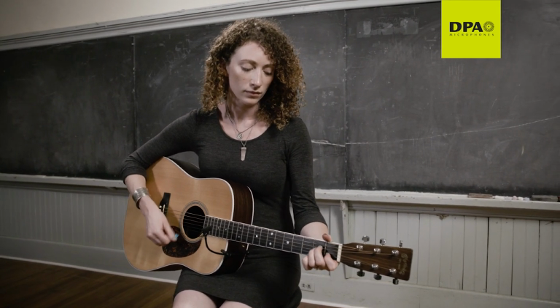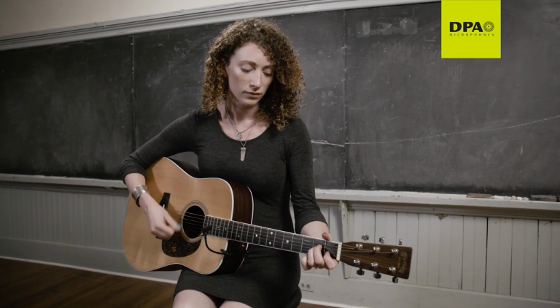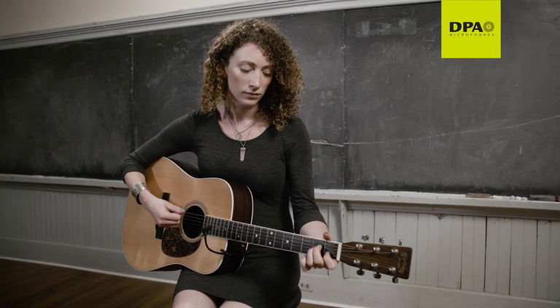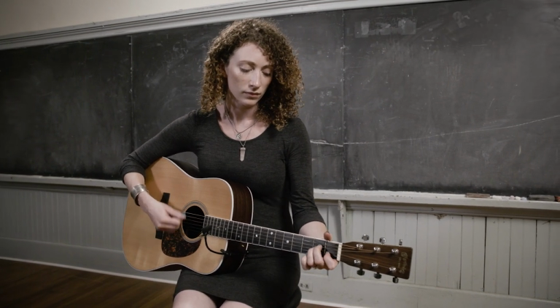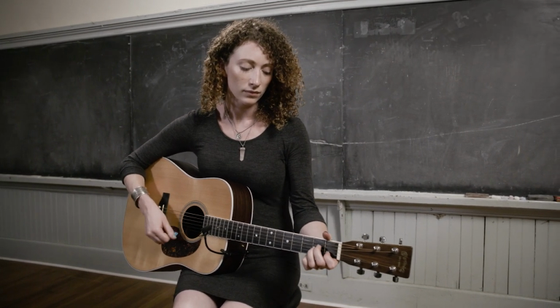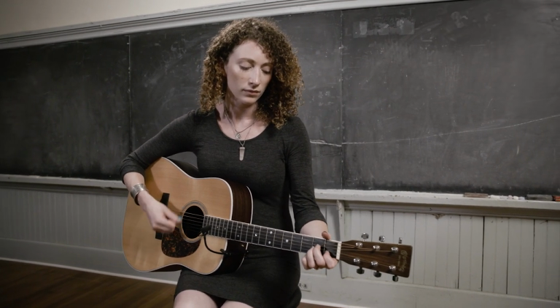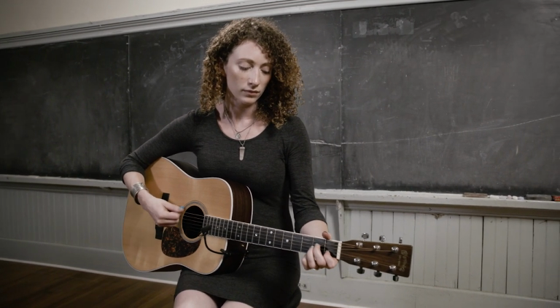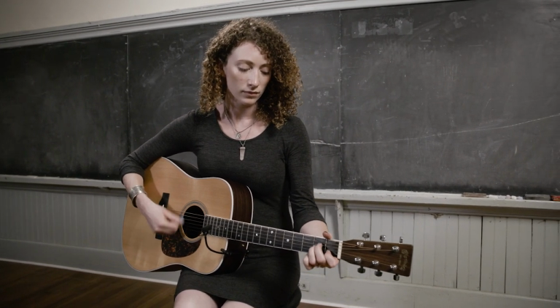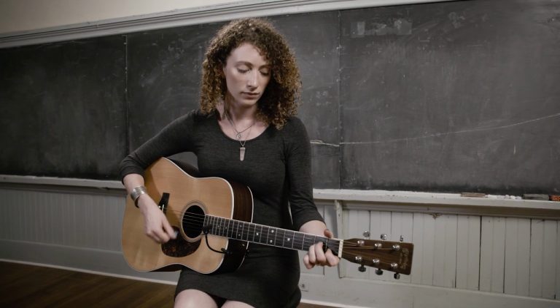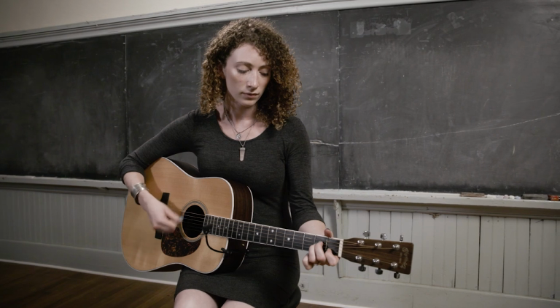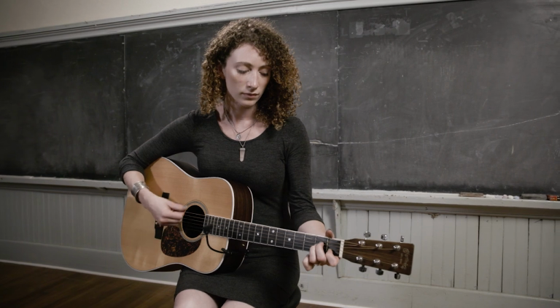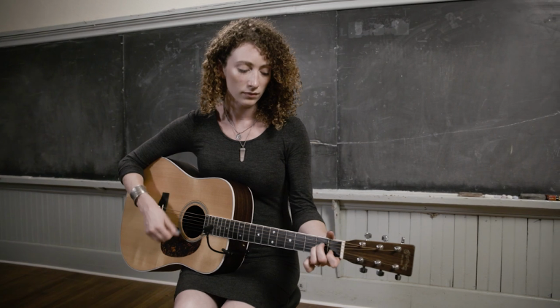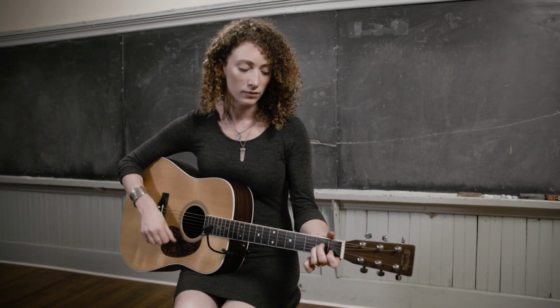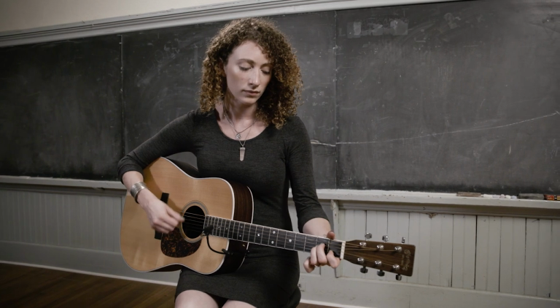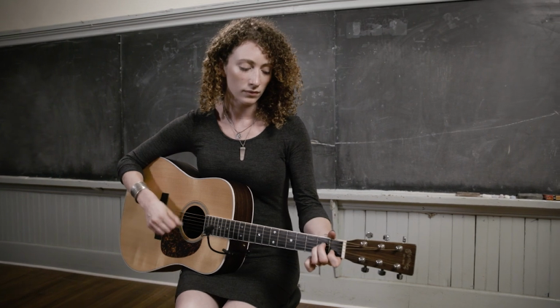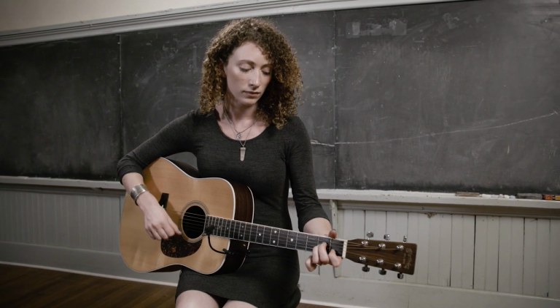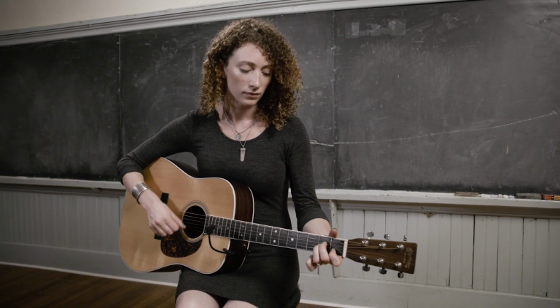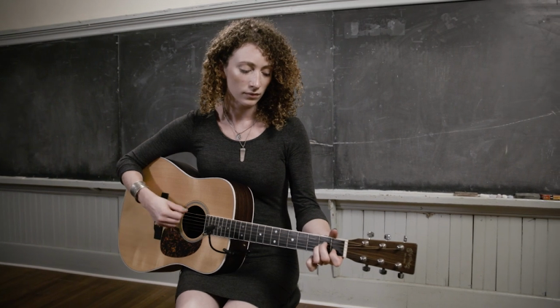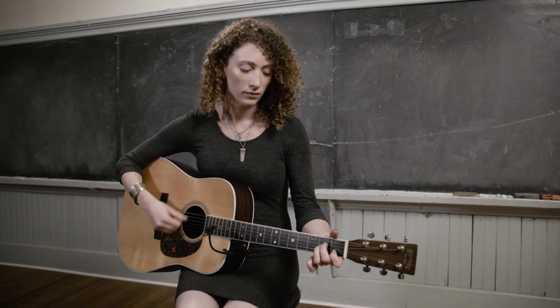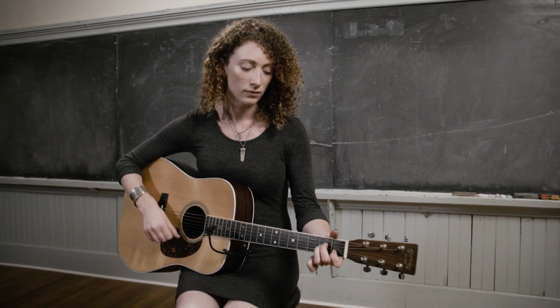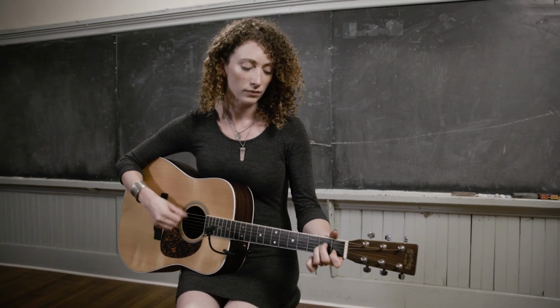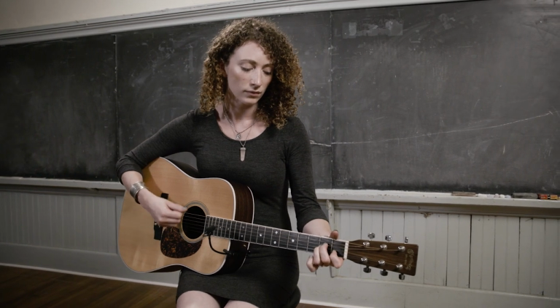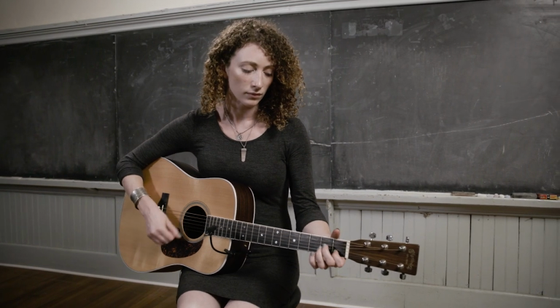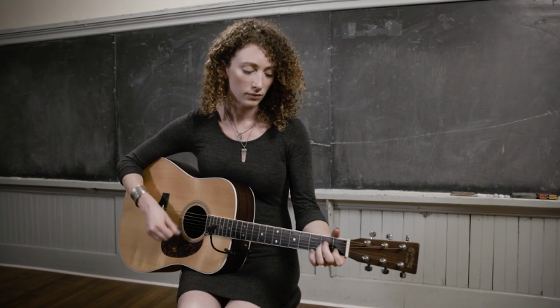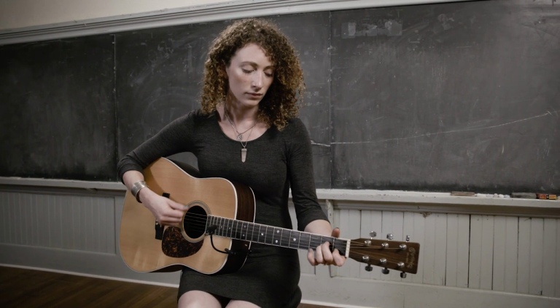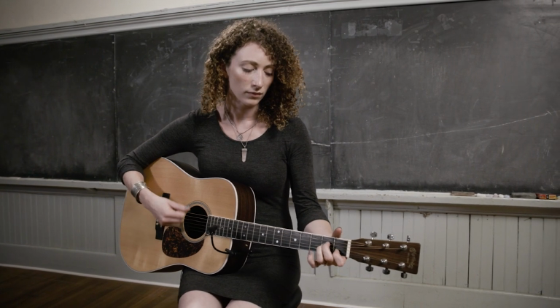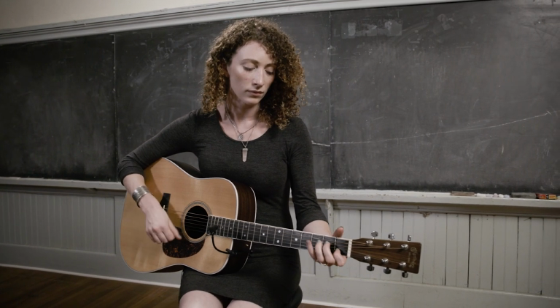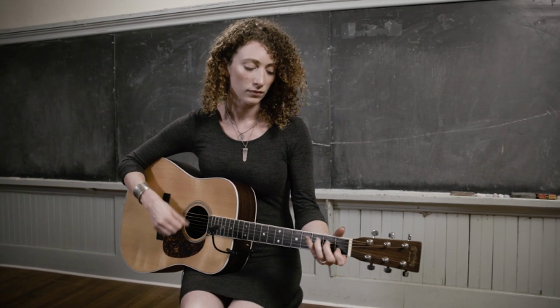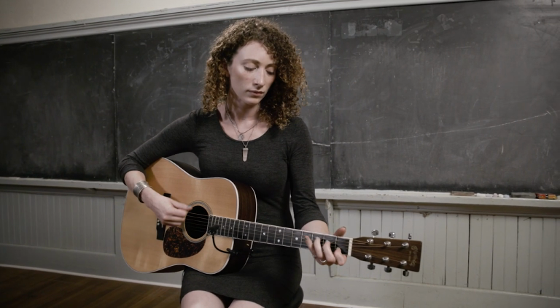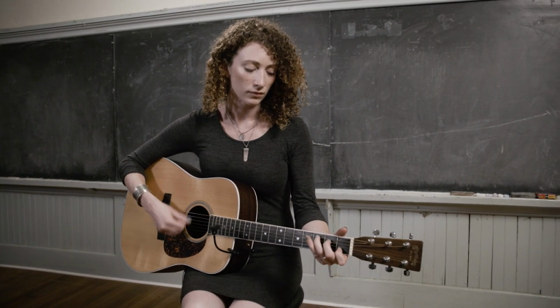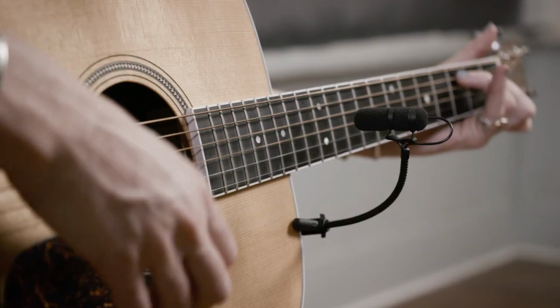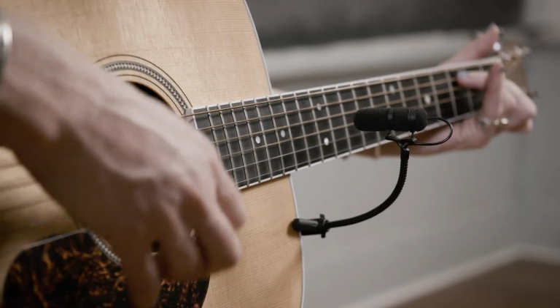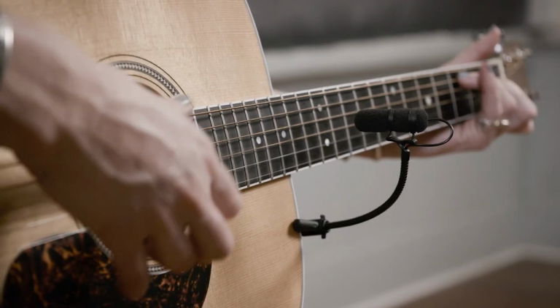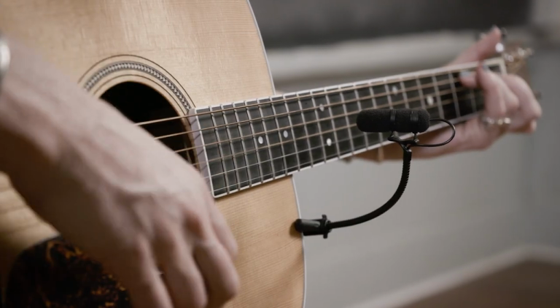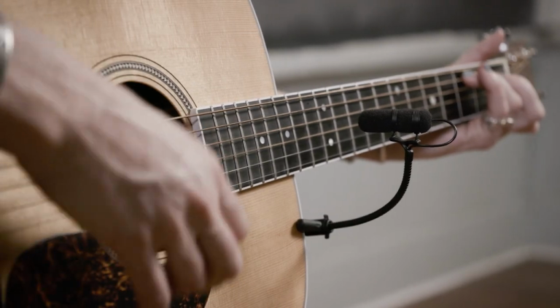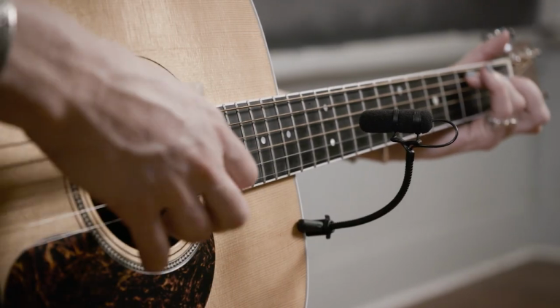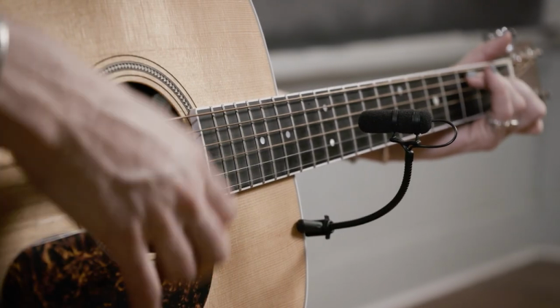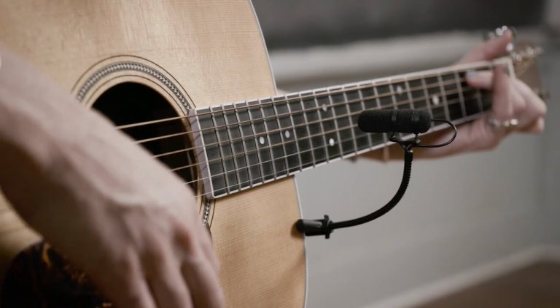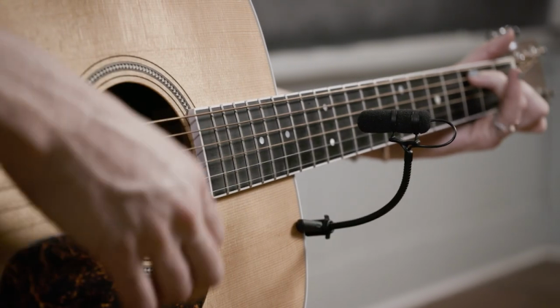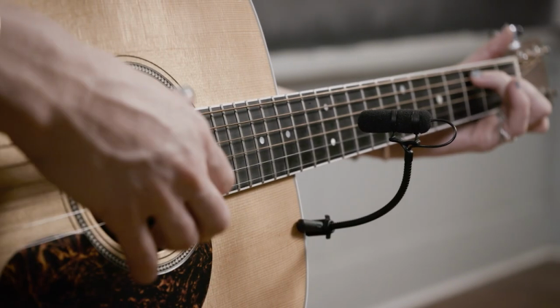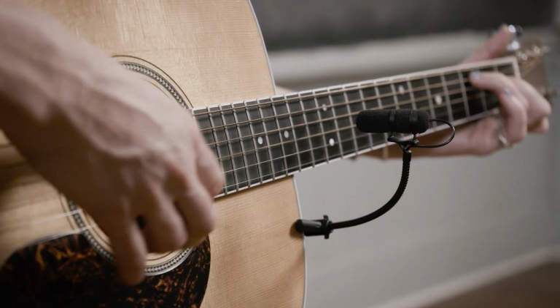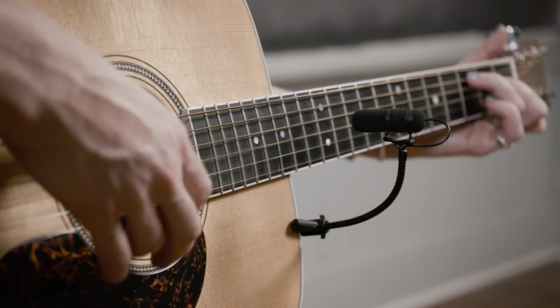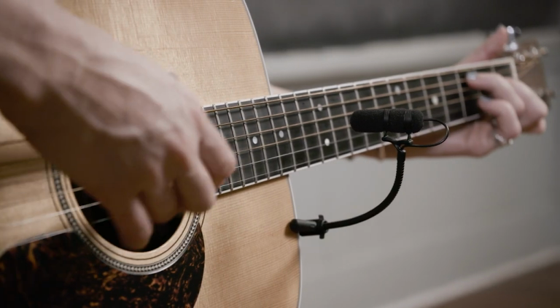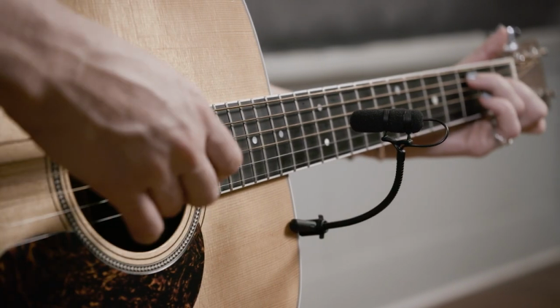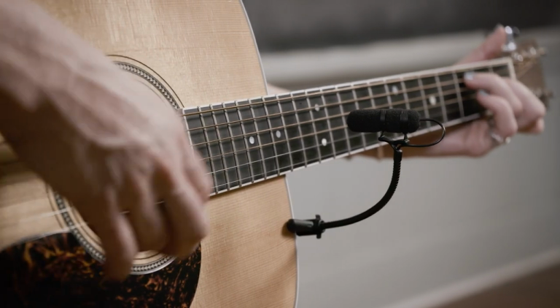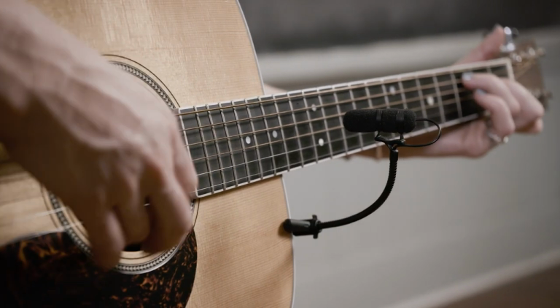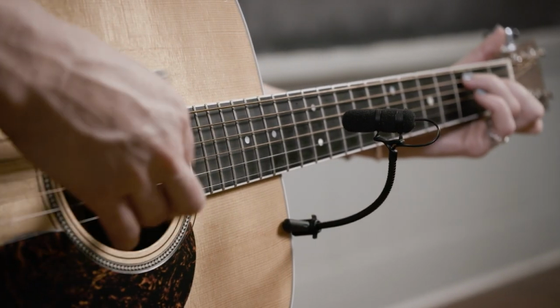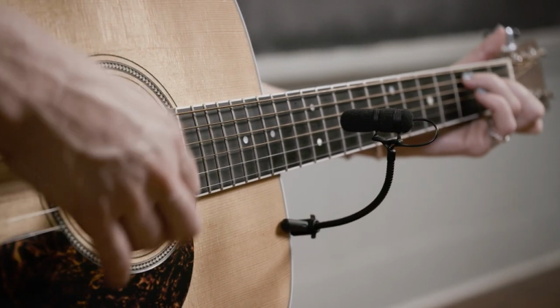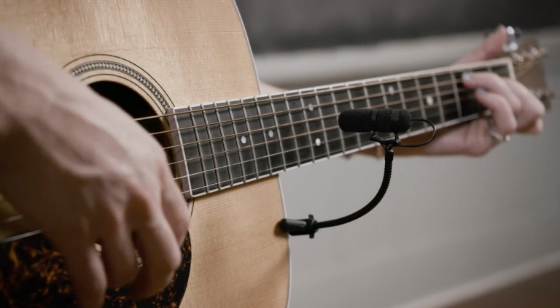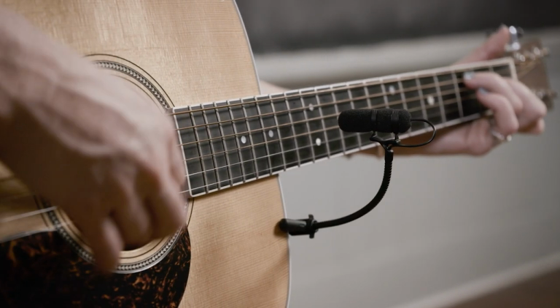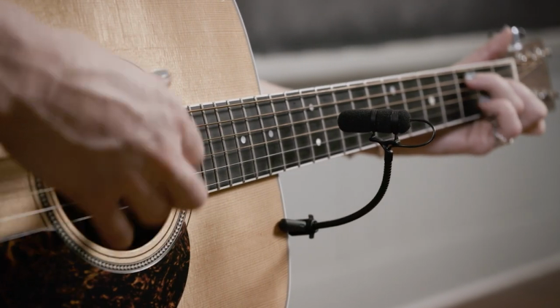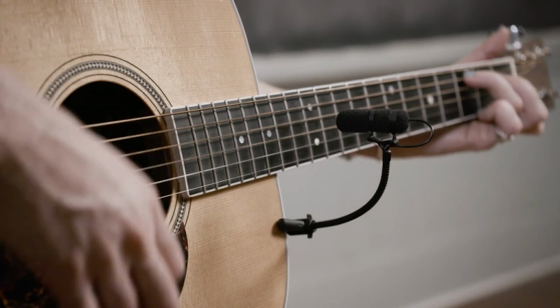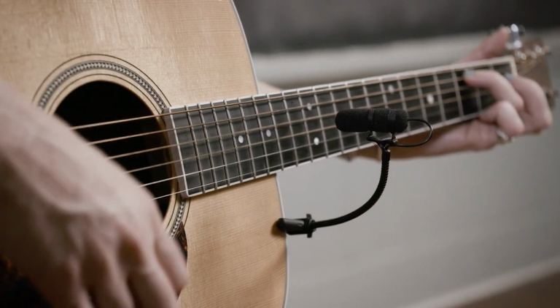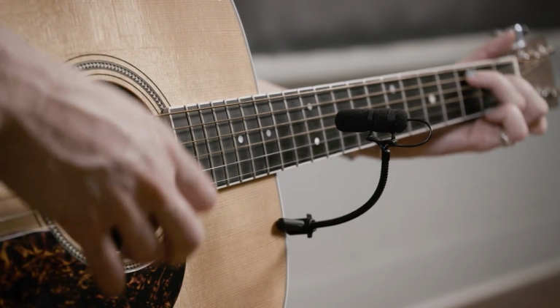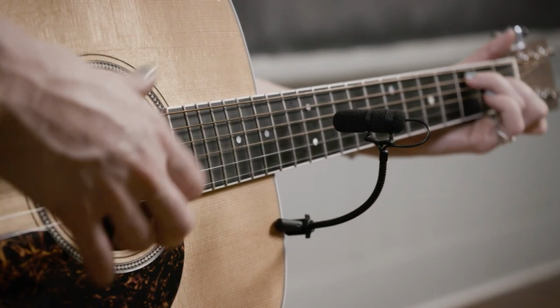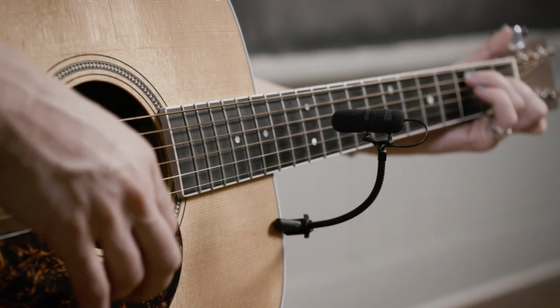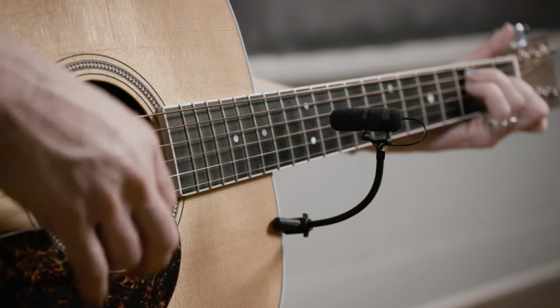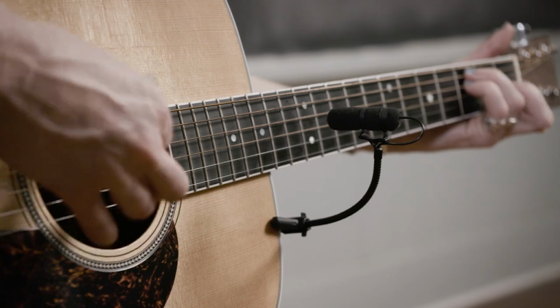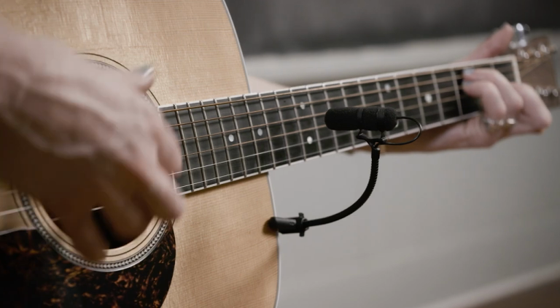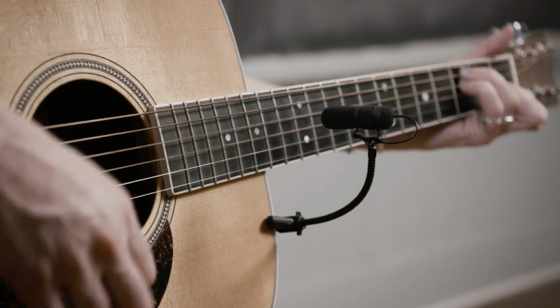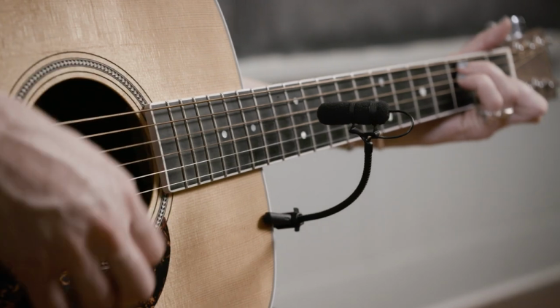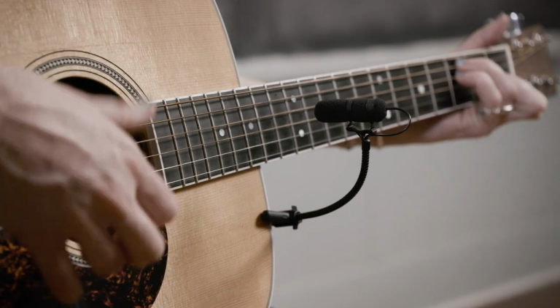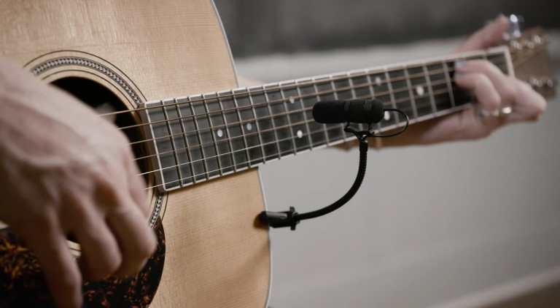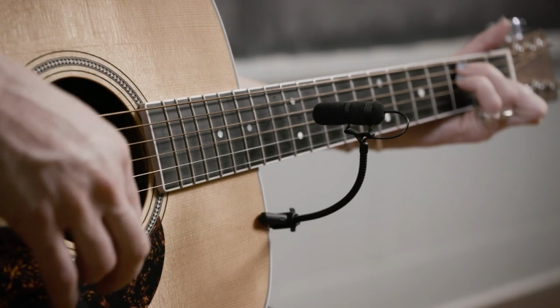Welcome to DPA microphones. This video will cover how to use the Devote 4099G acoustic guitar microphone.